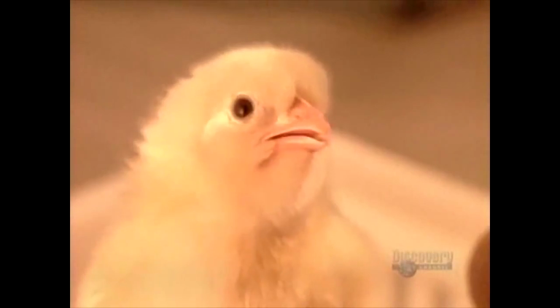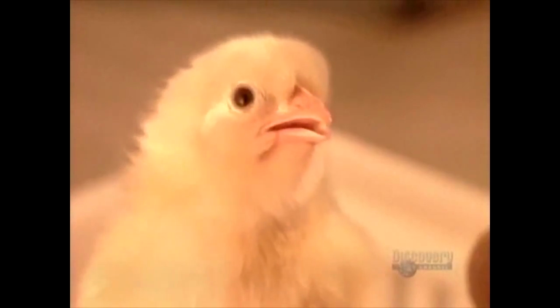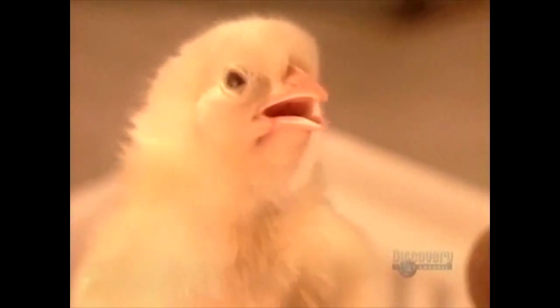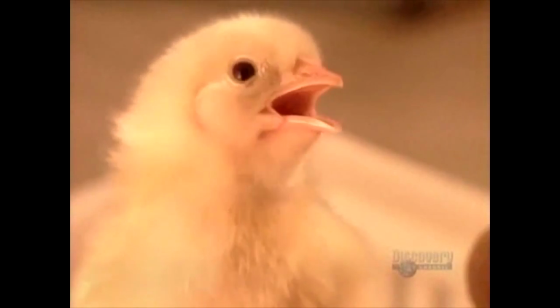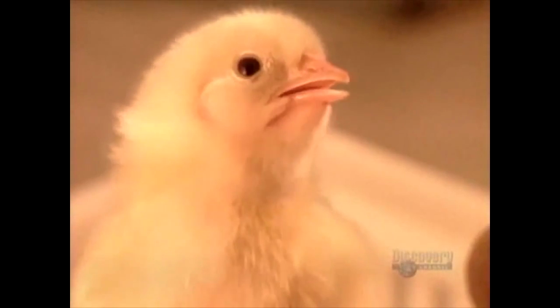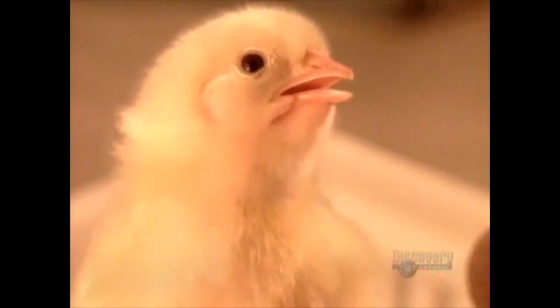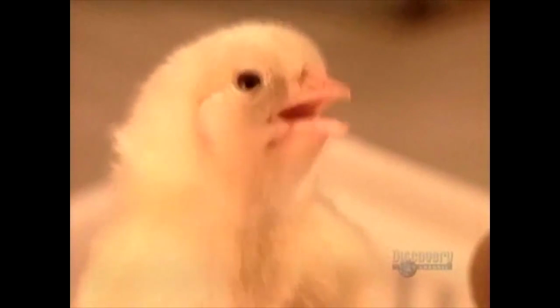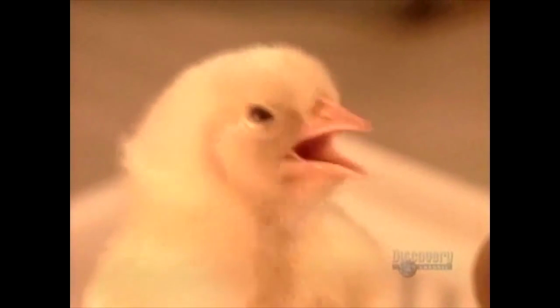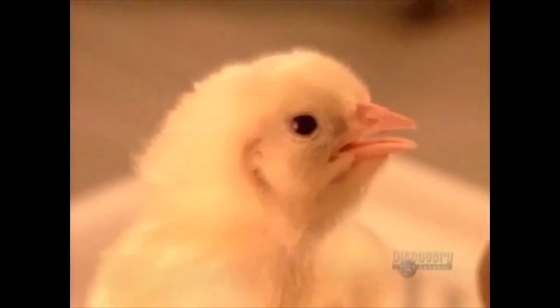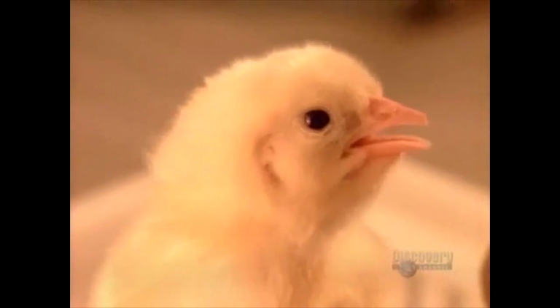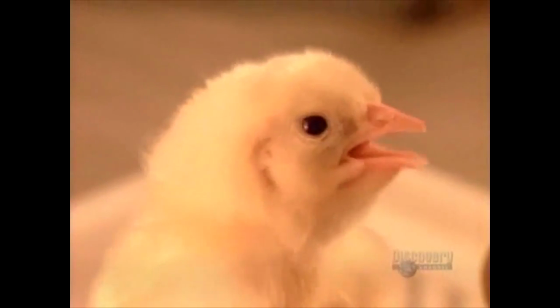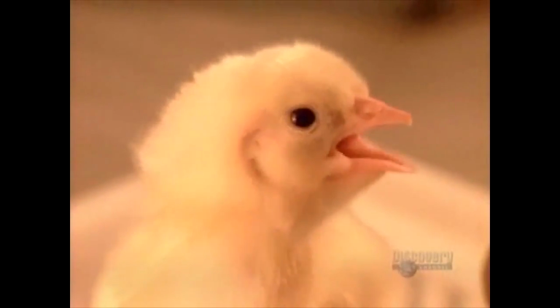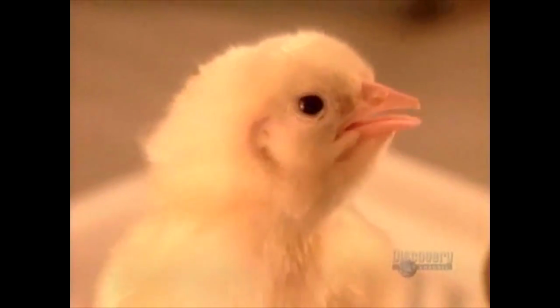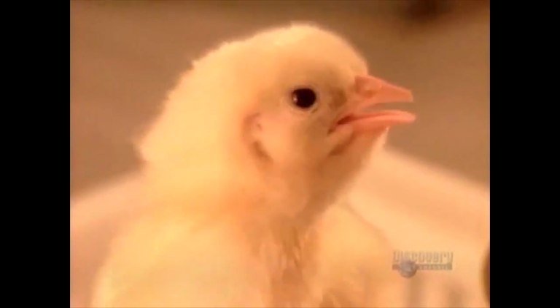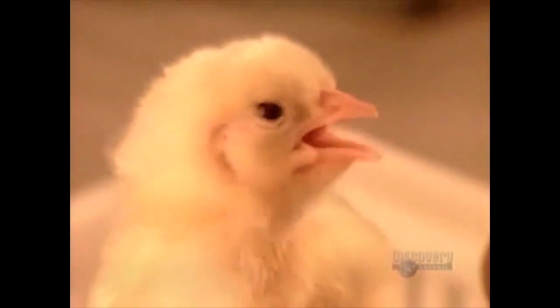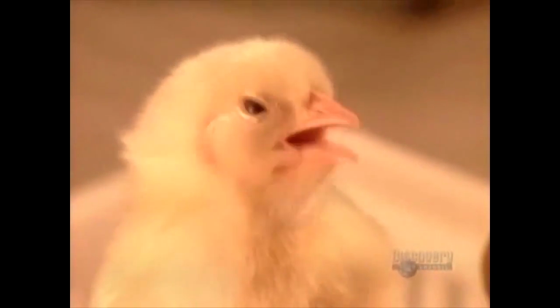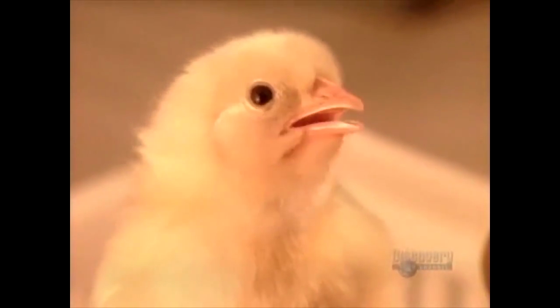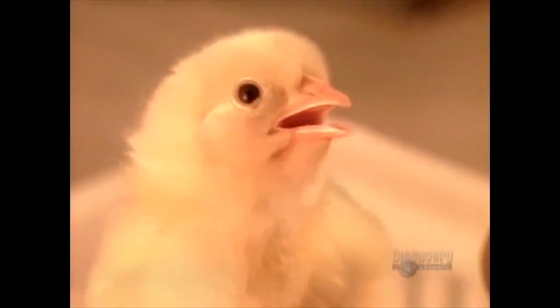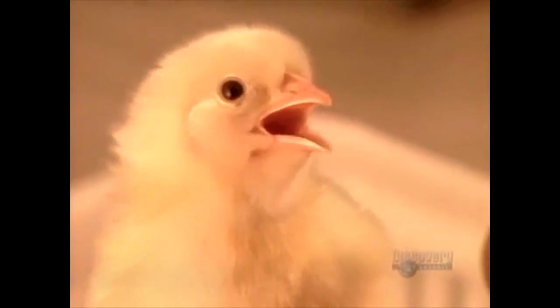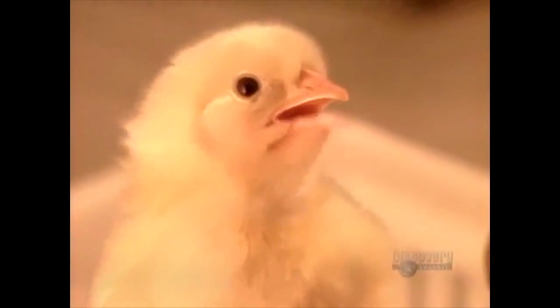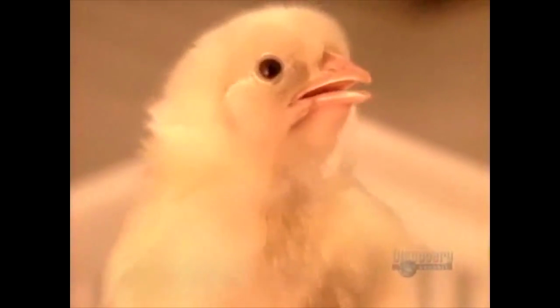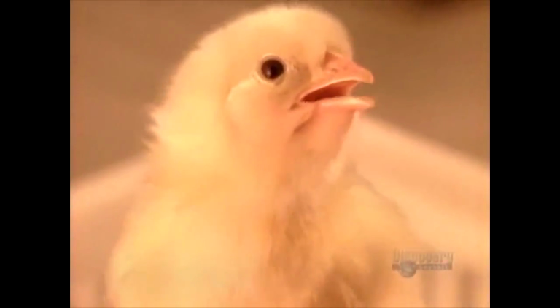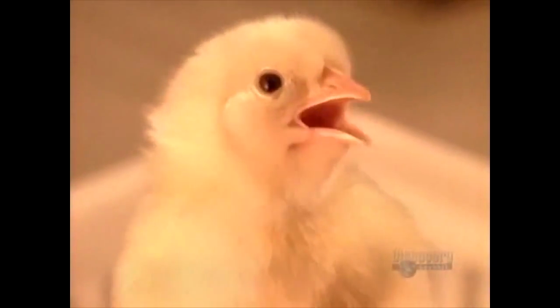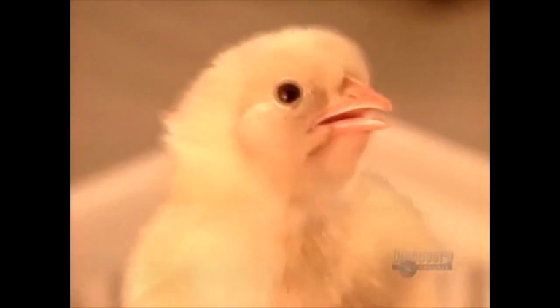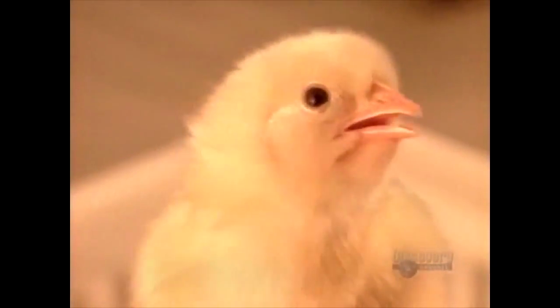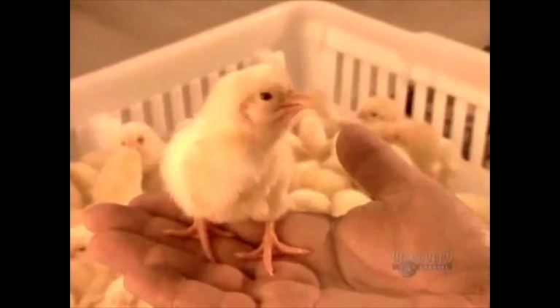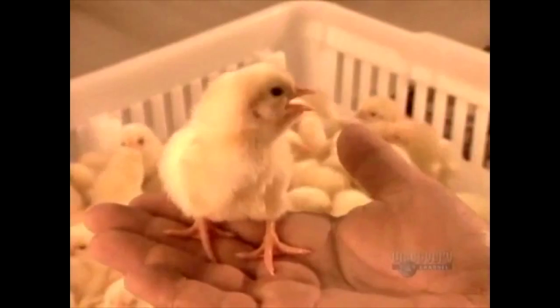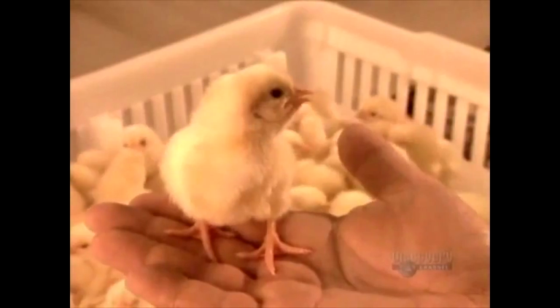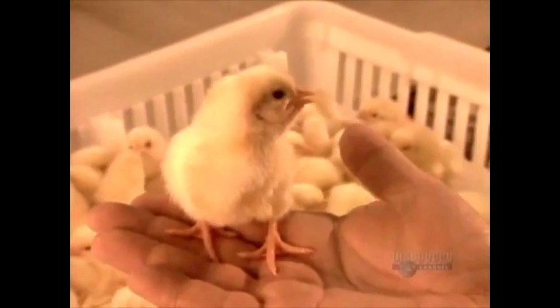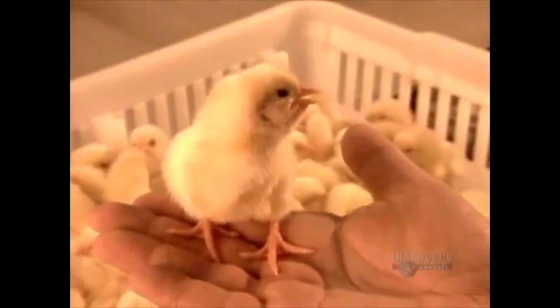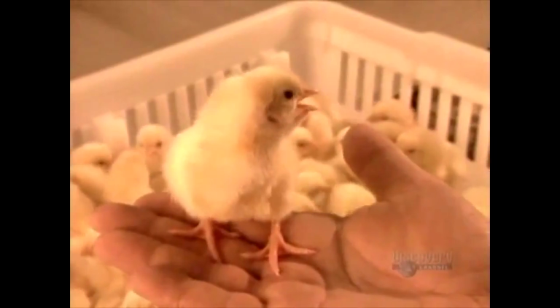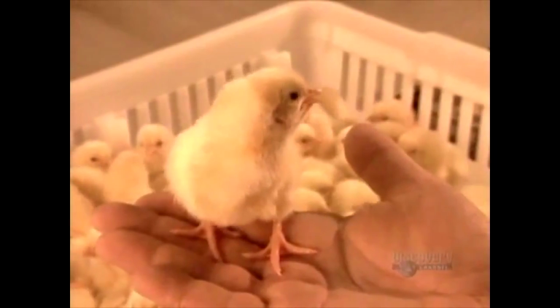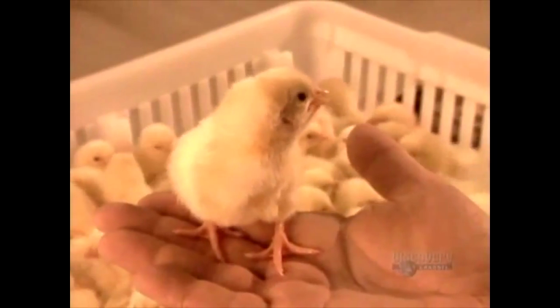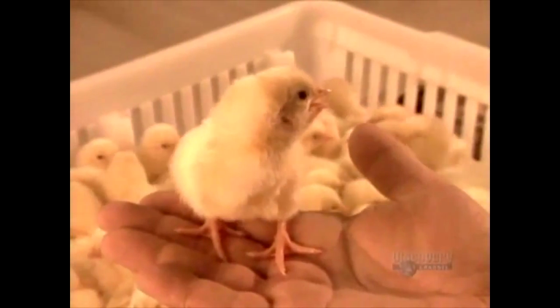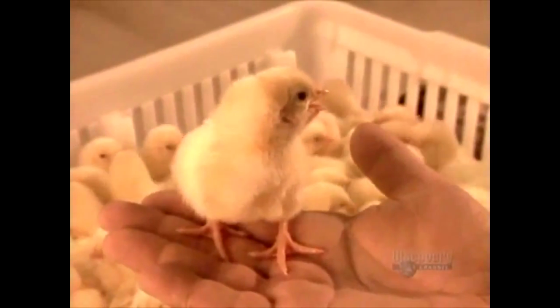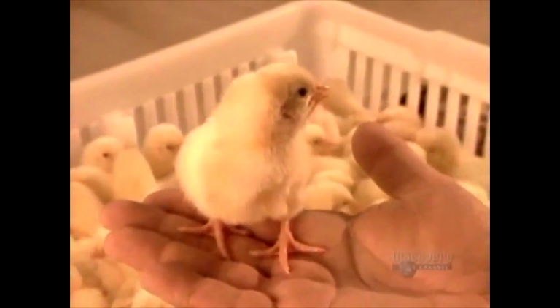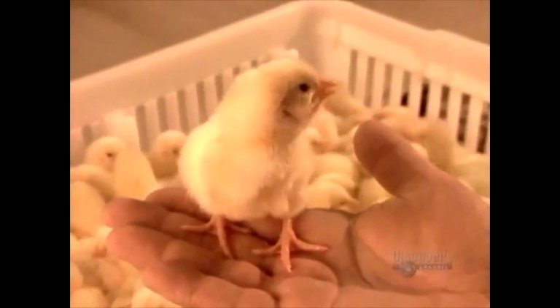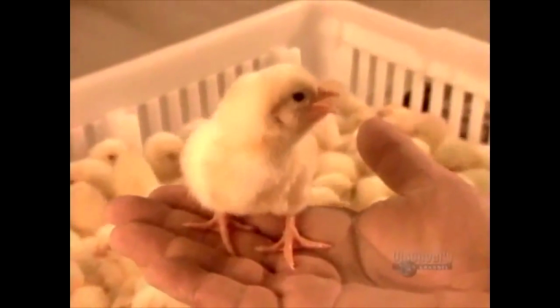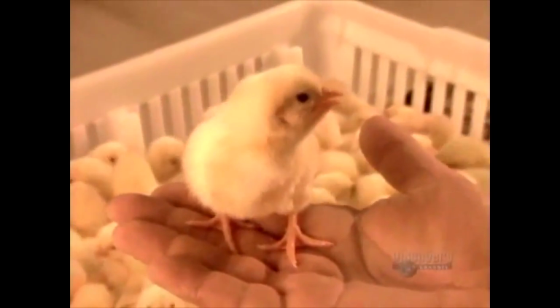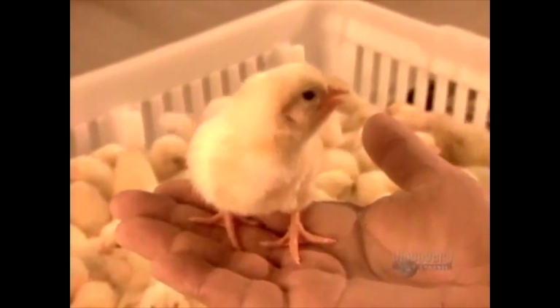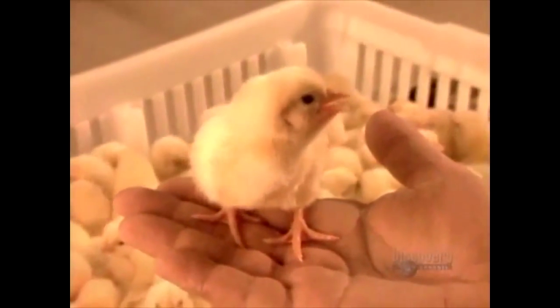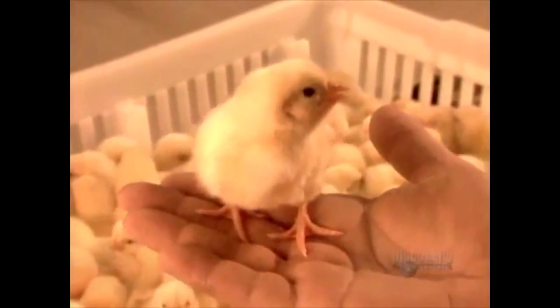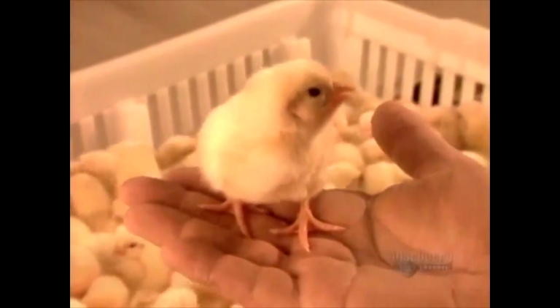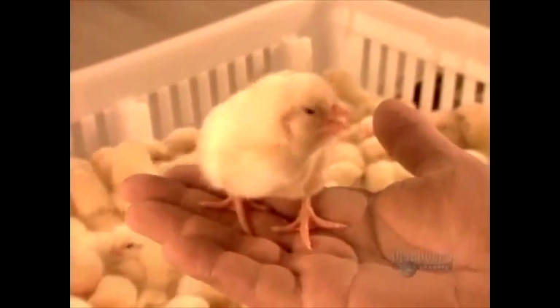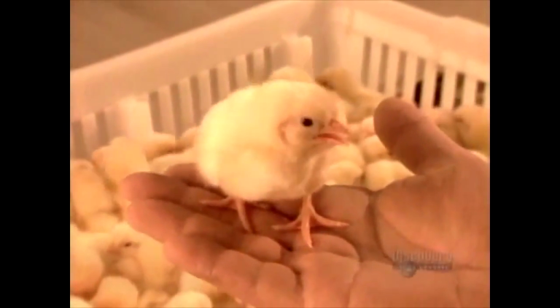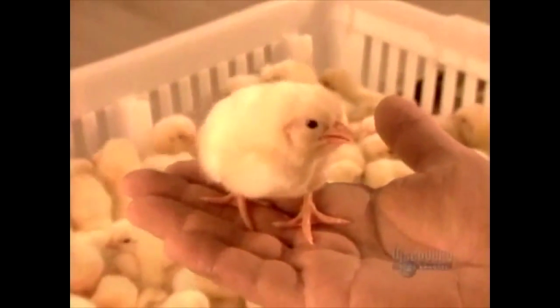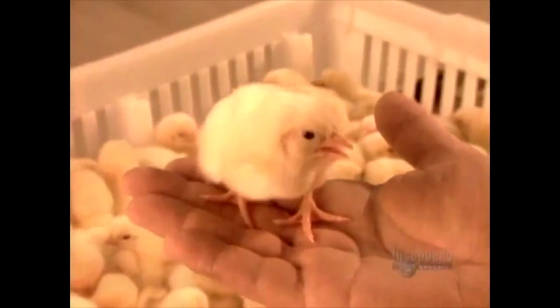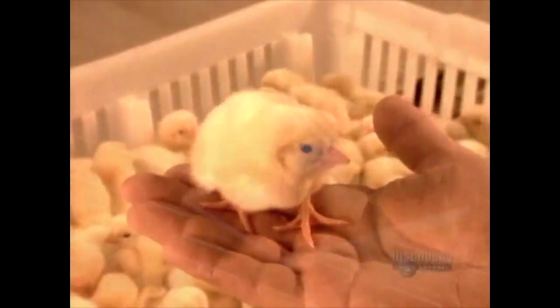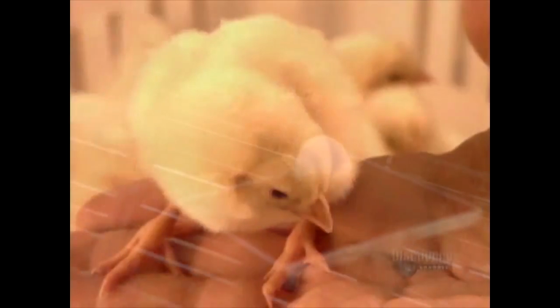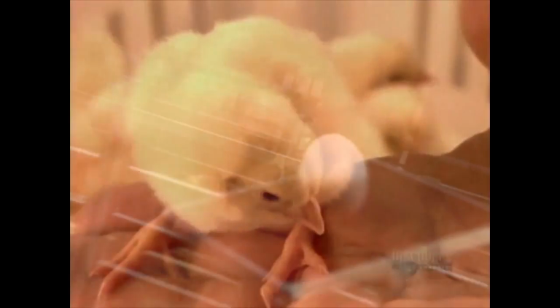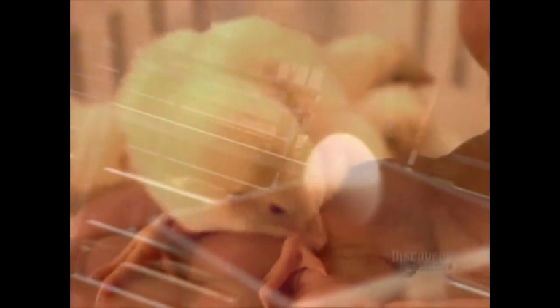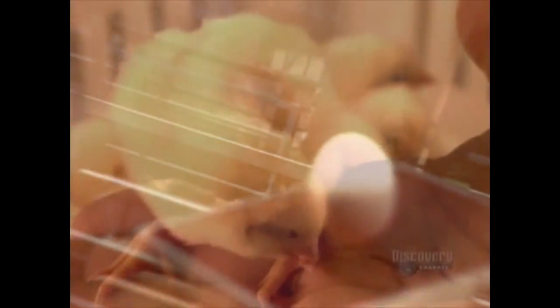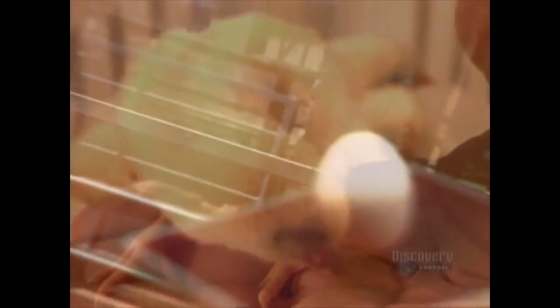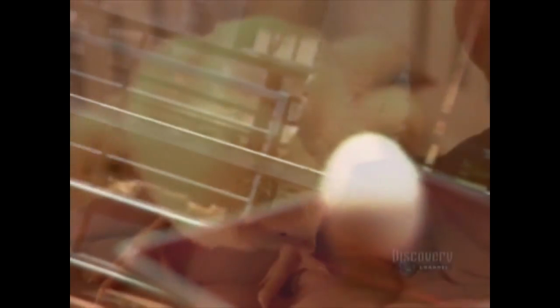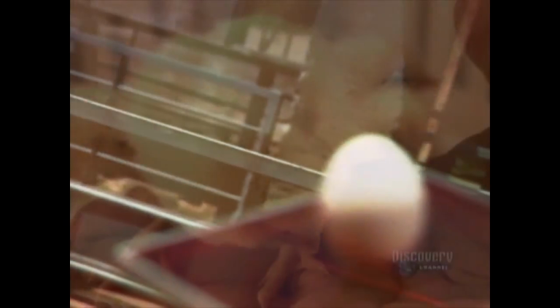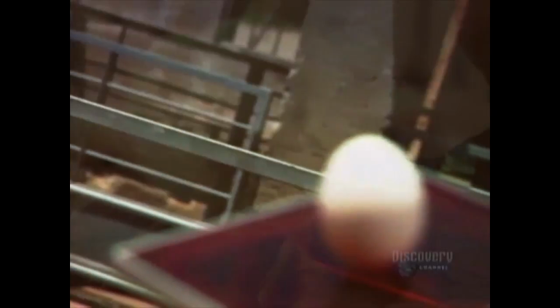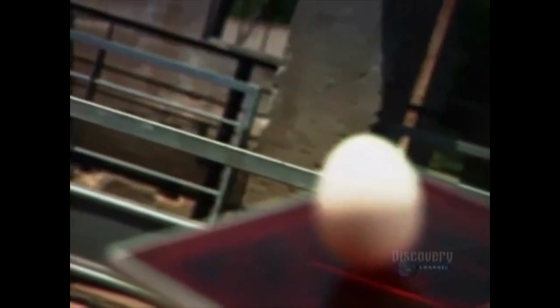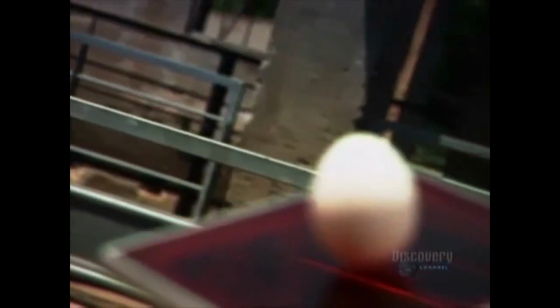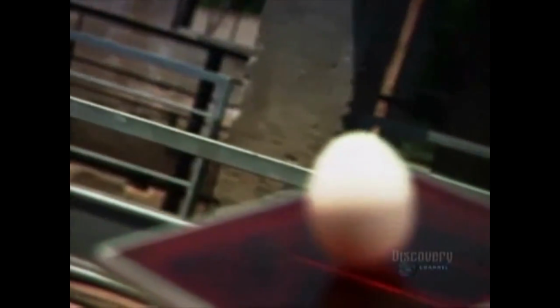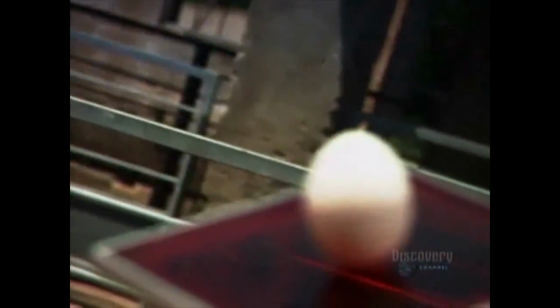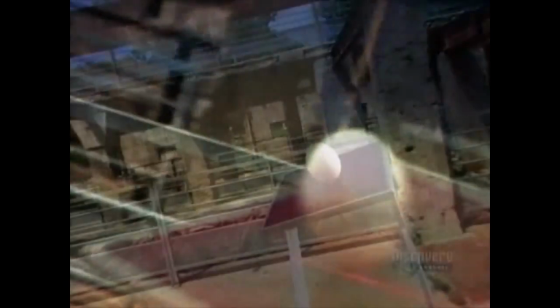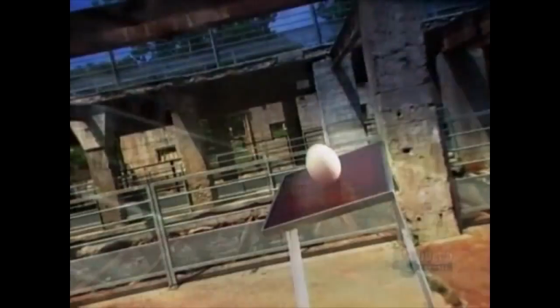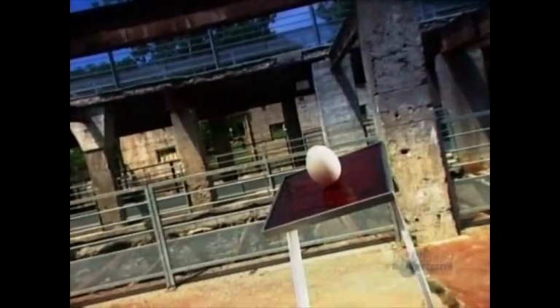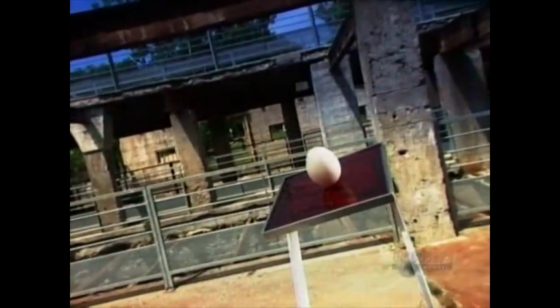The chicken and the egg. Which came first and which came the hardest? Let's learn how these ovoid delights are made.